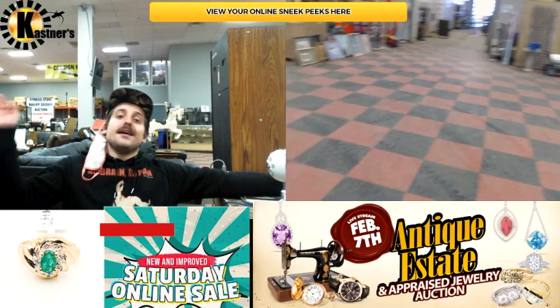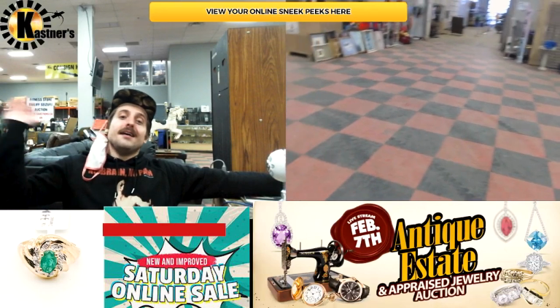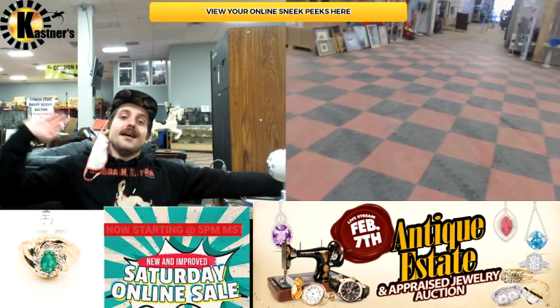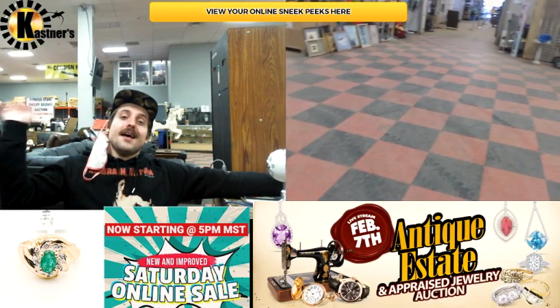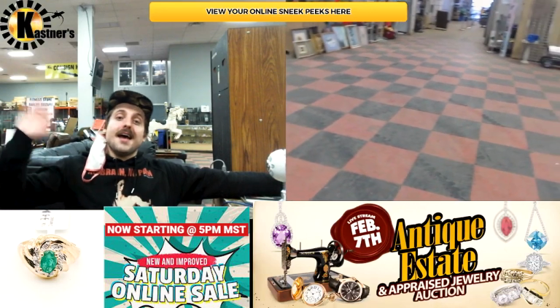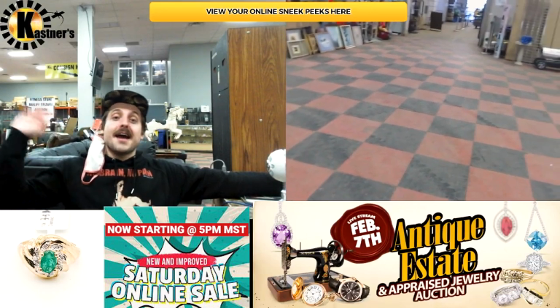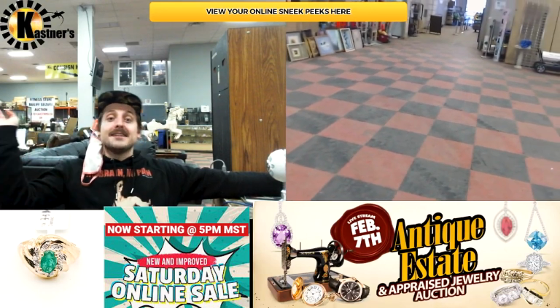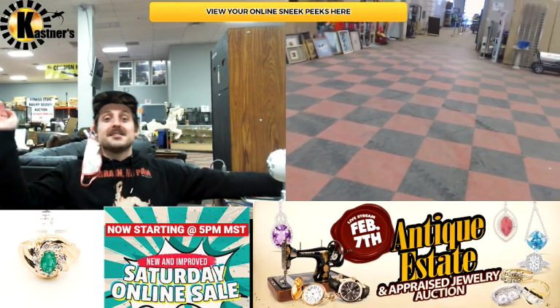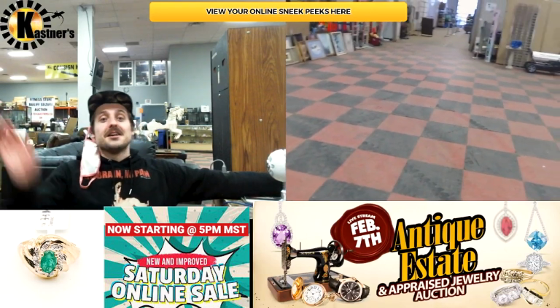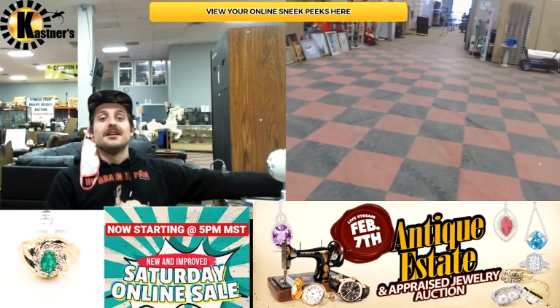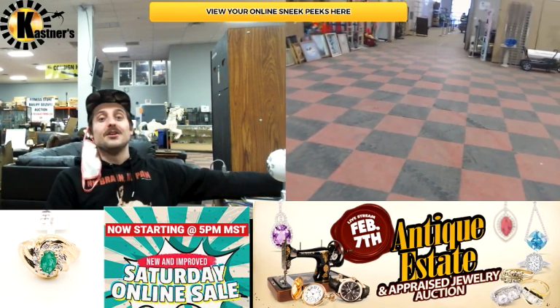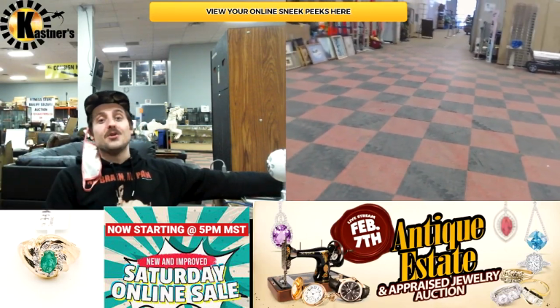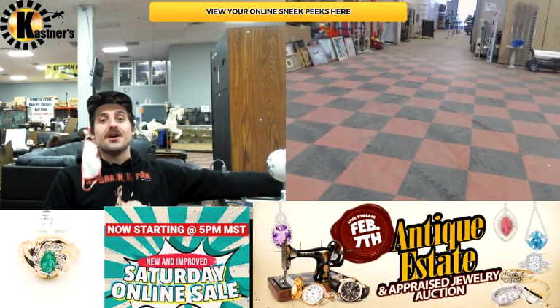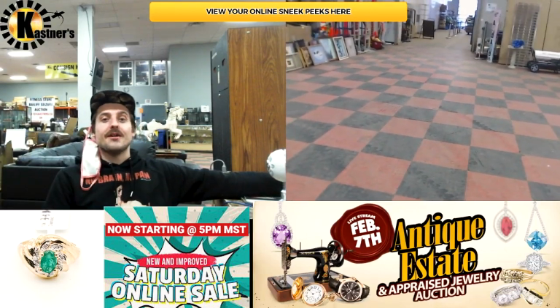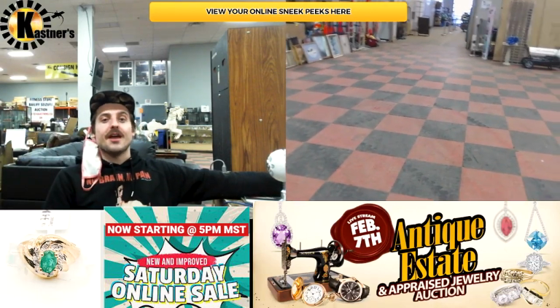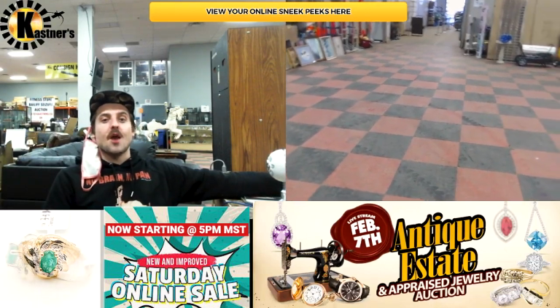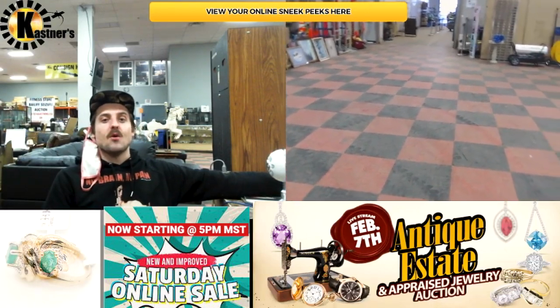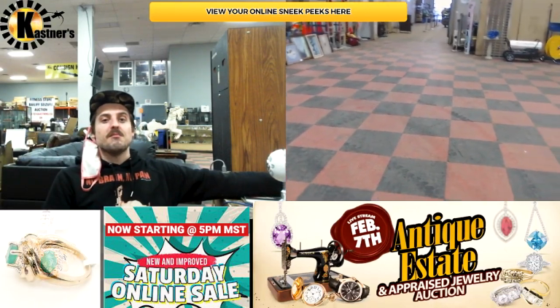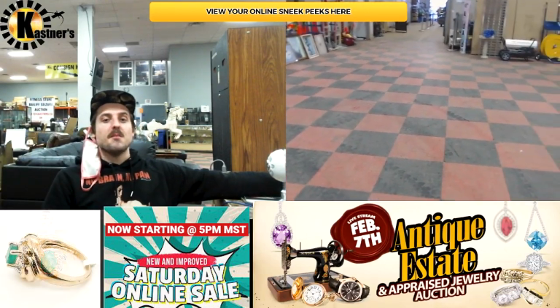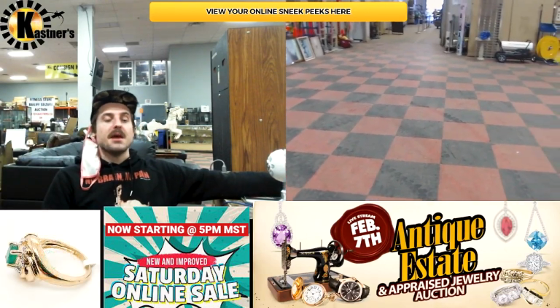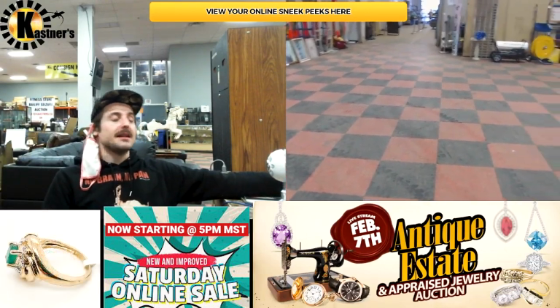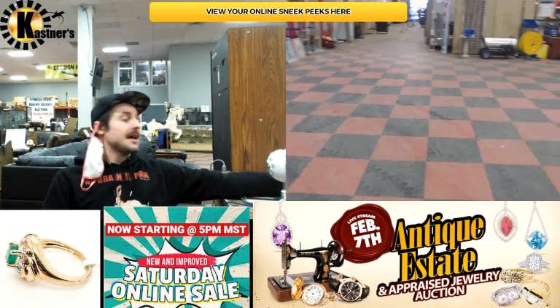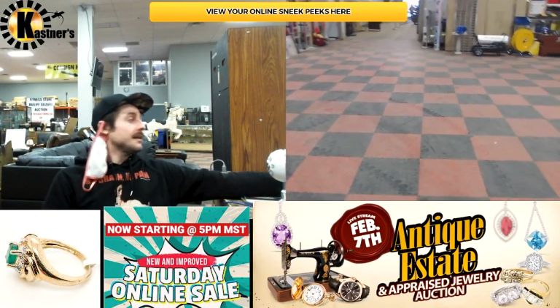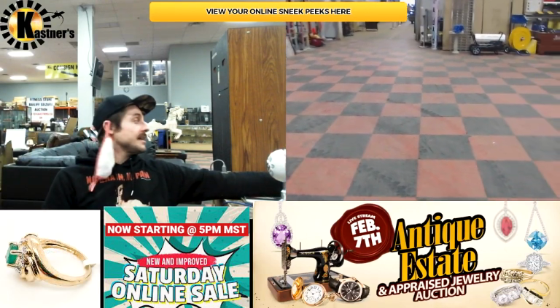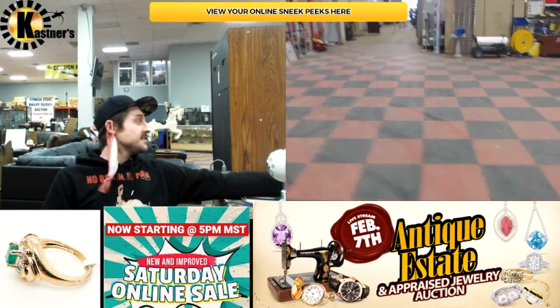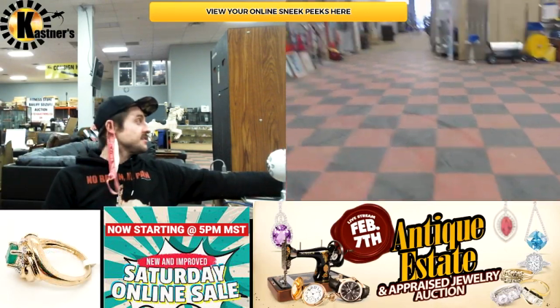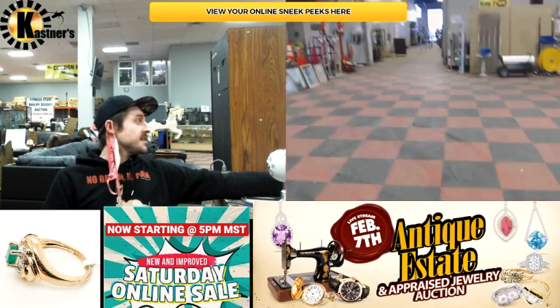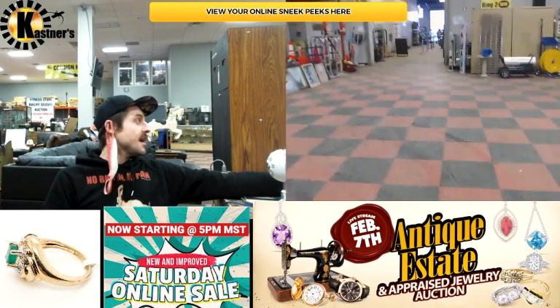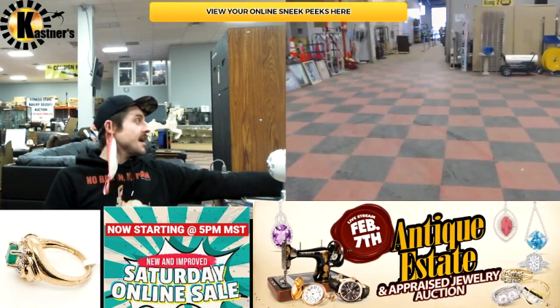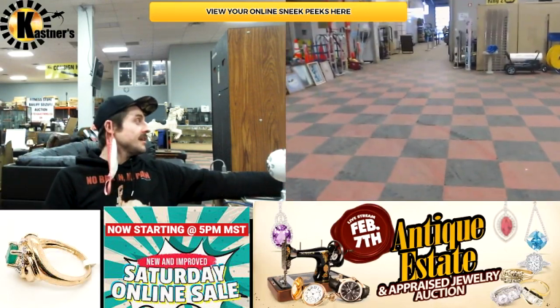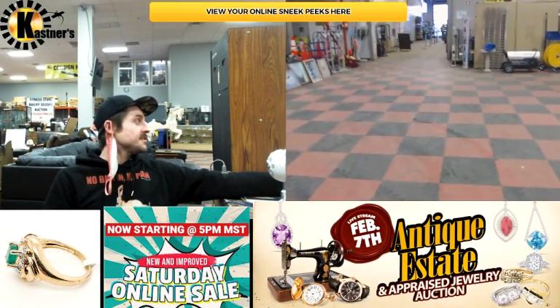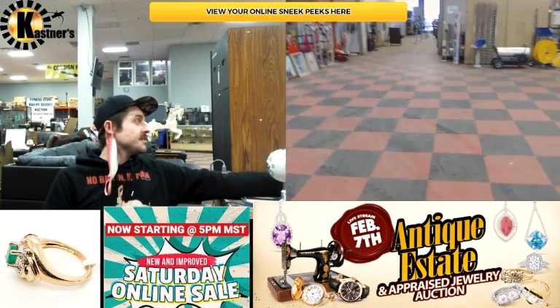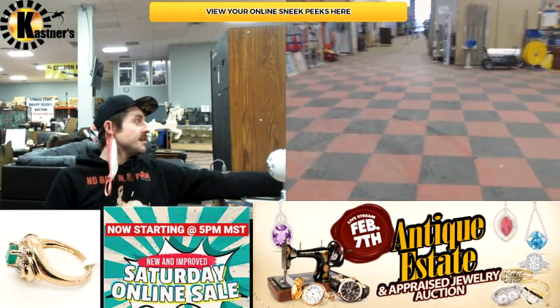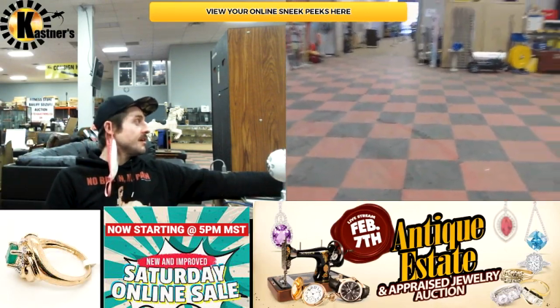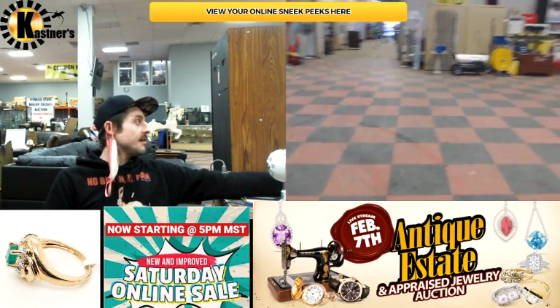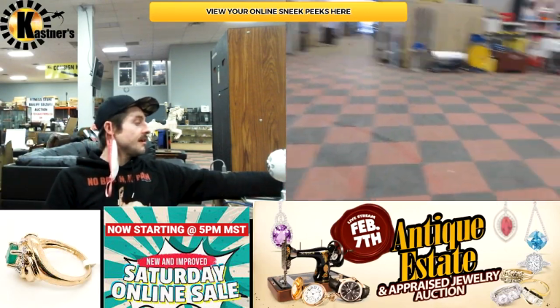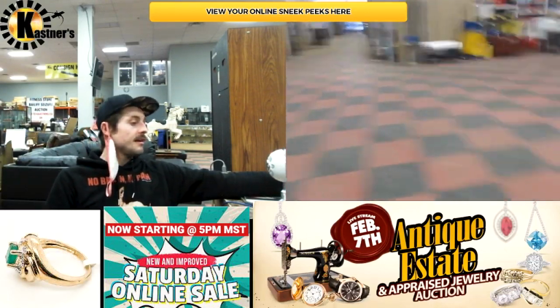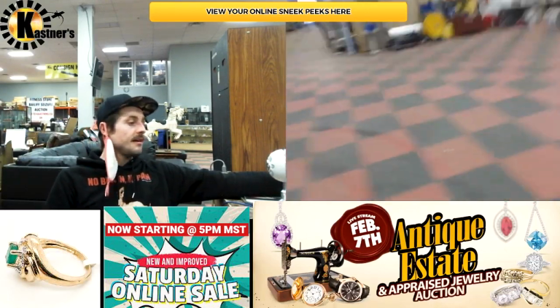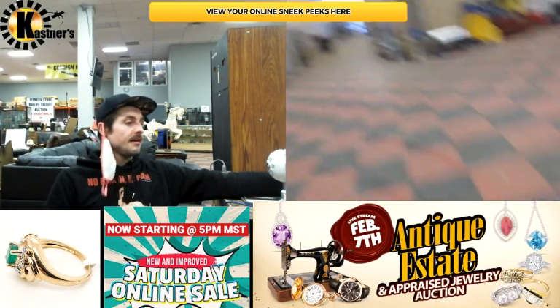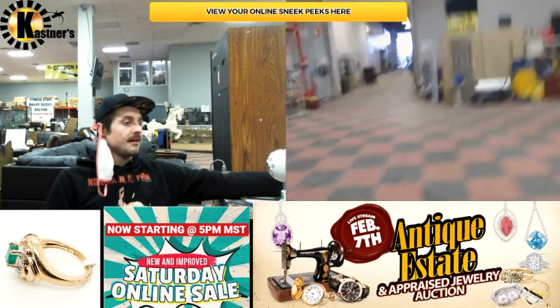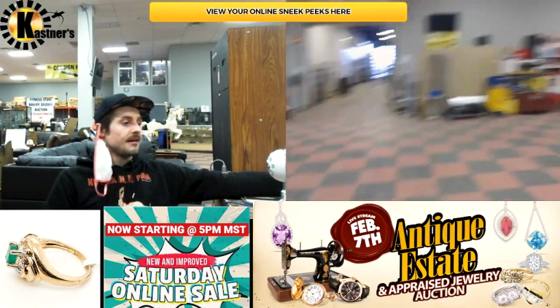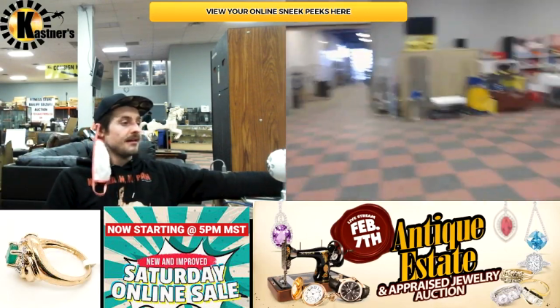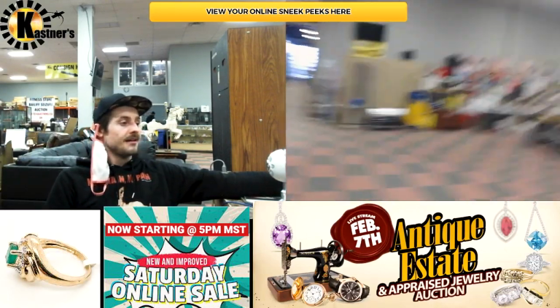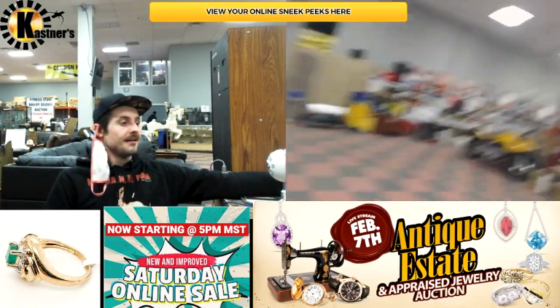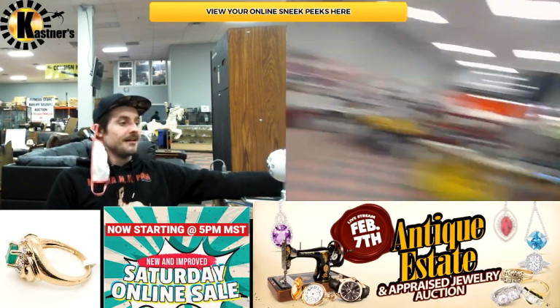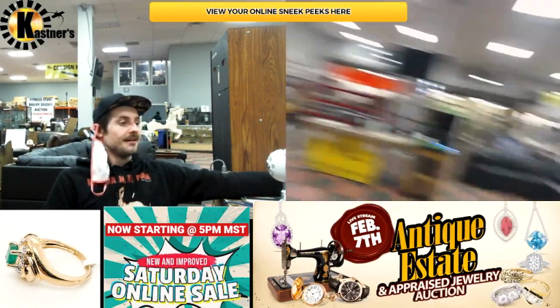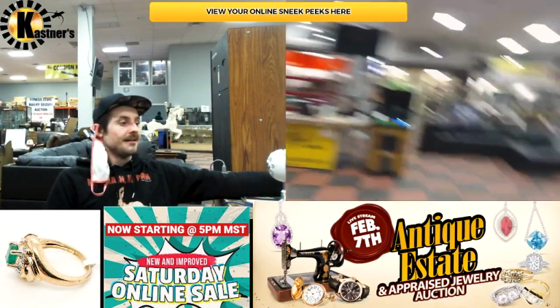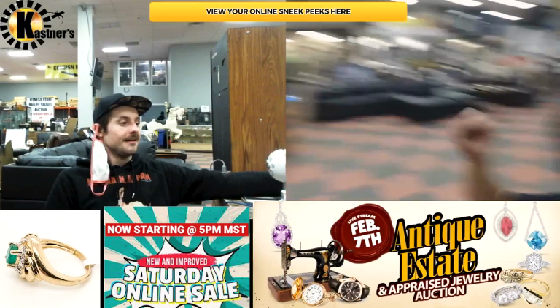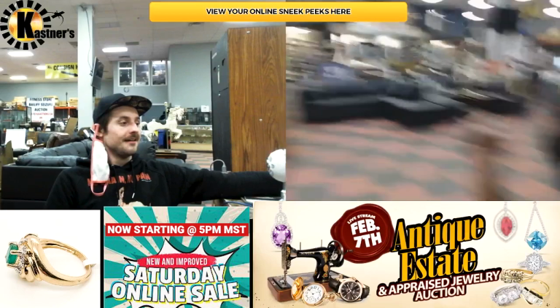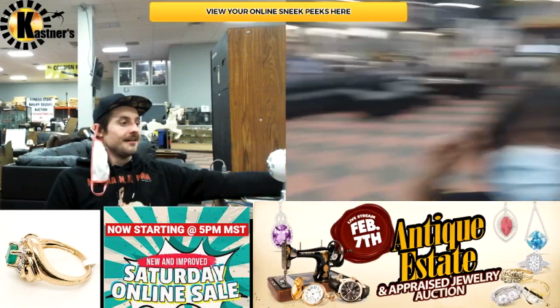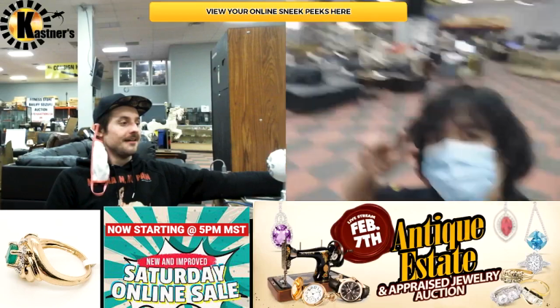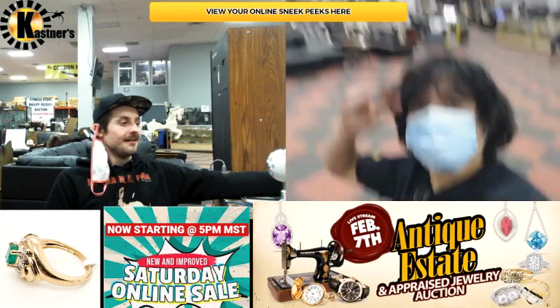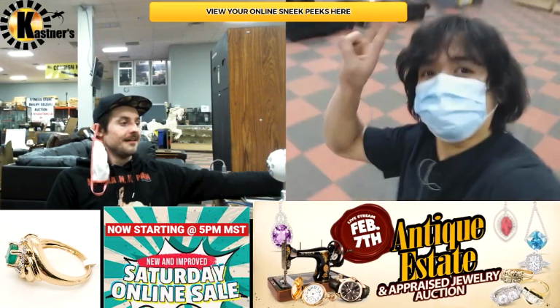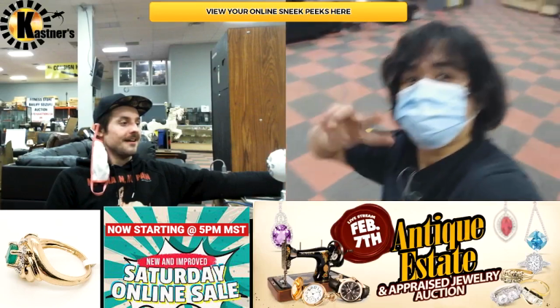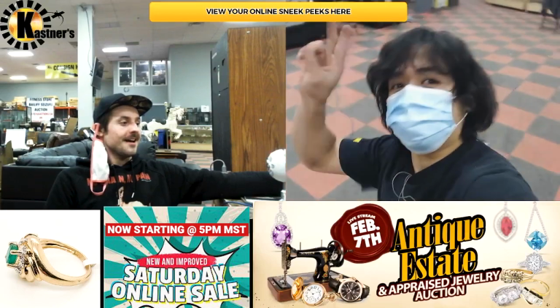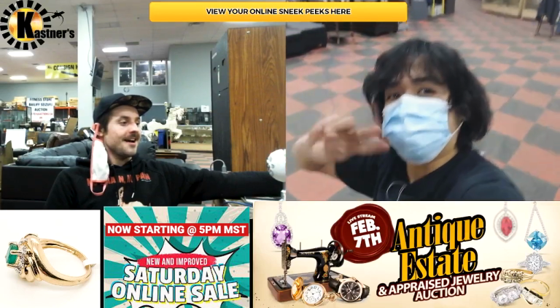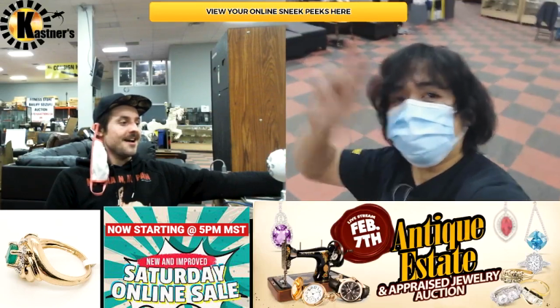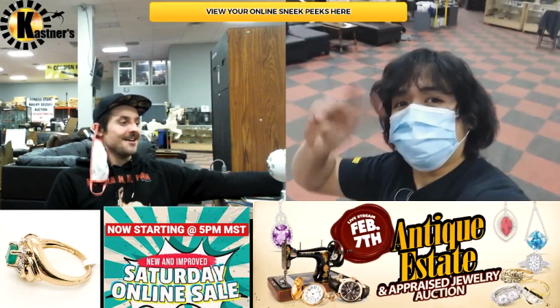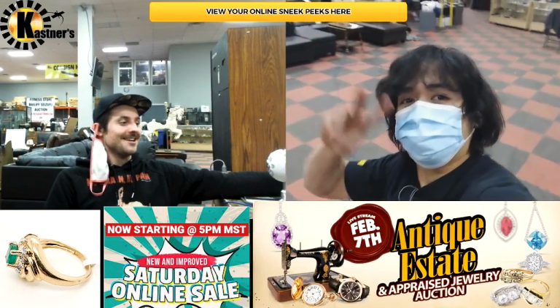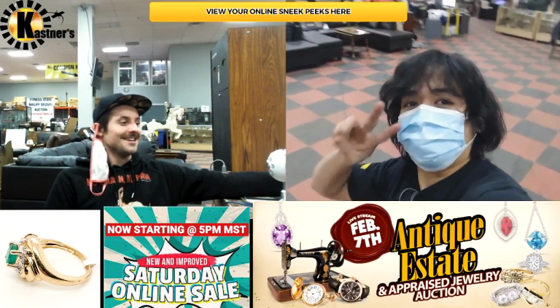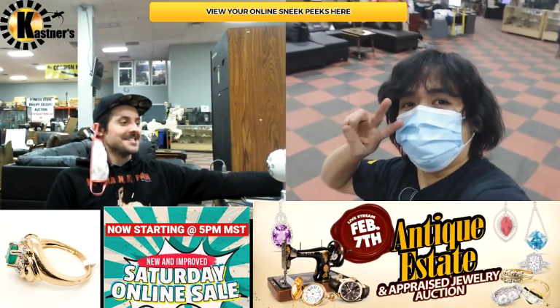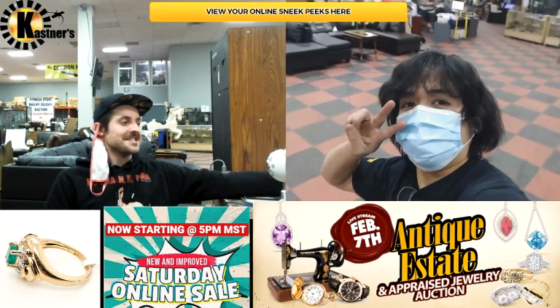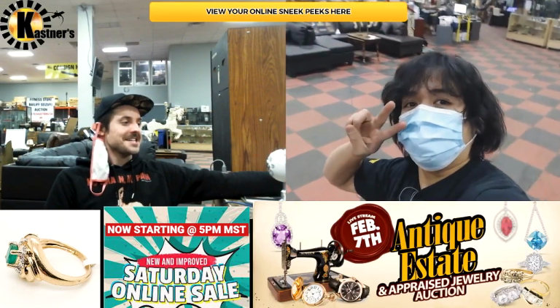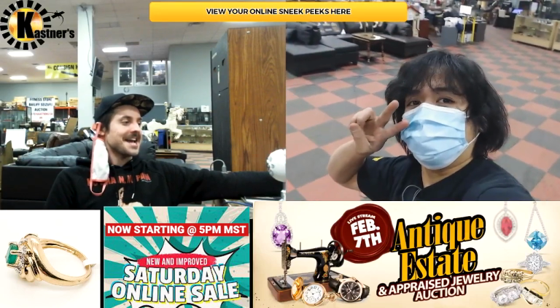Hey guys, Luke here again with my mainman Lester. Say hi, Lester. There he is. There's a guy.